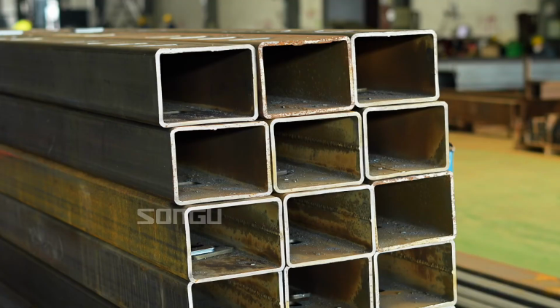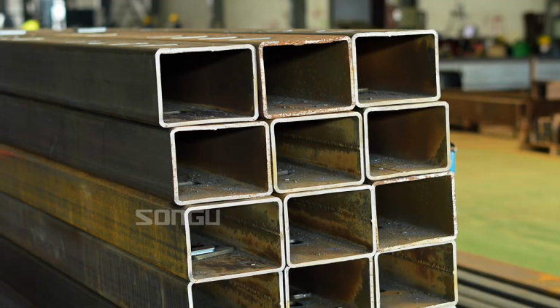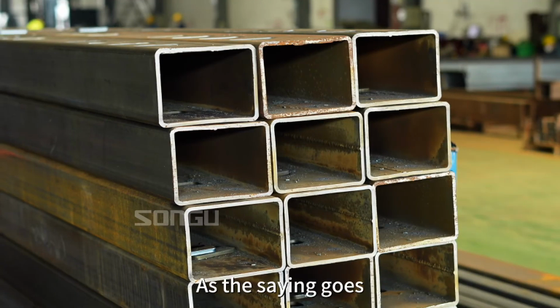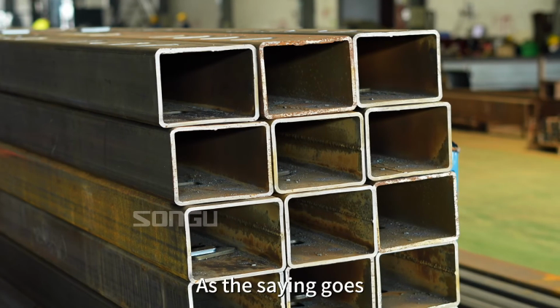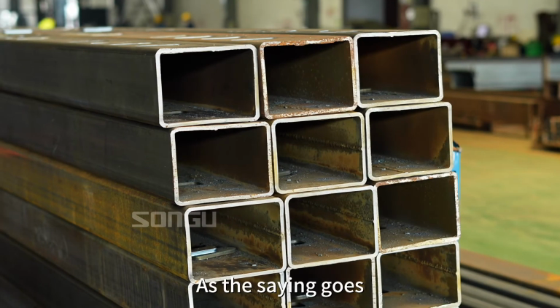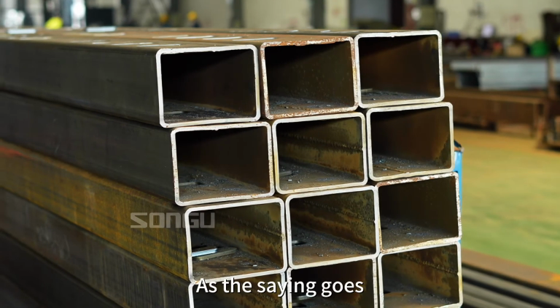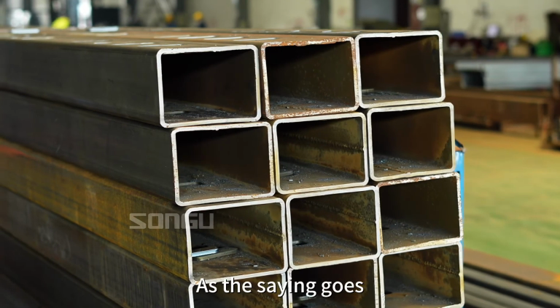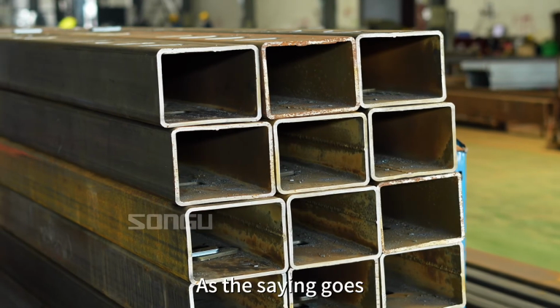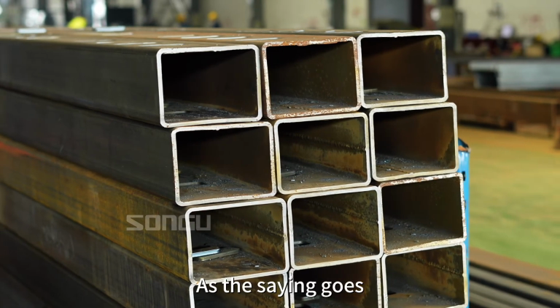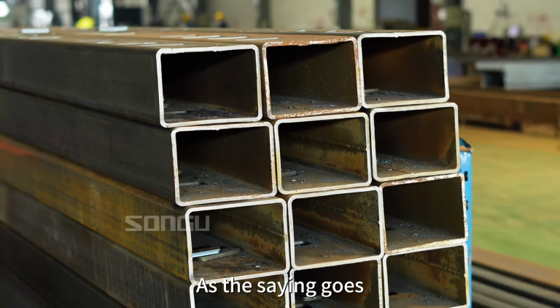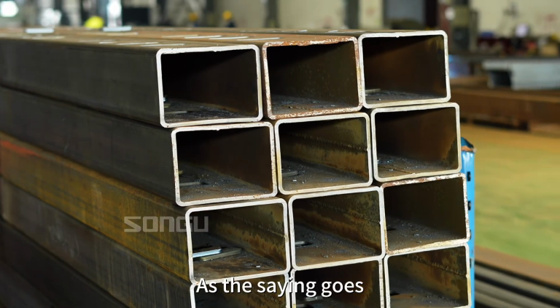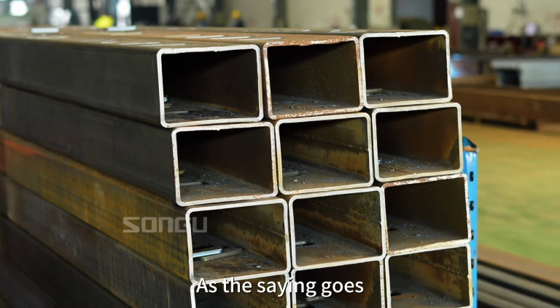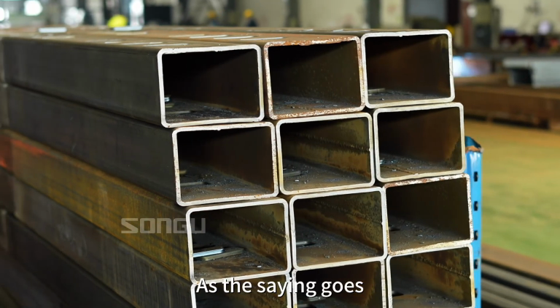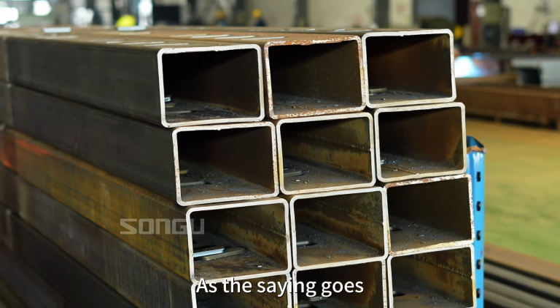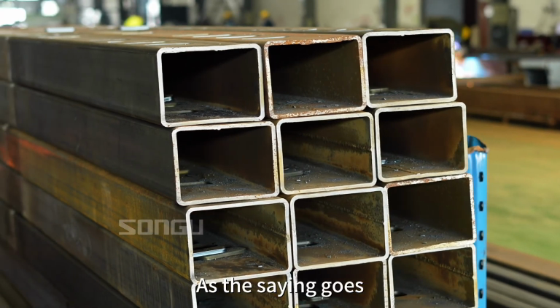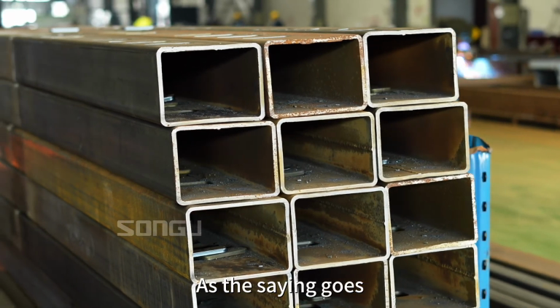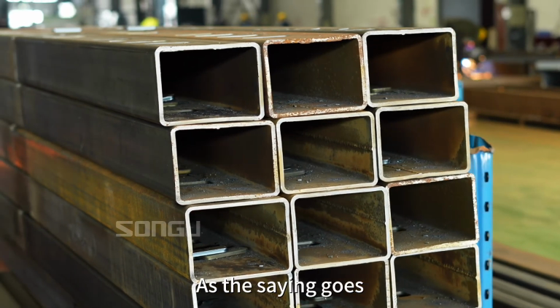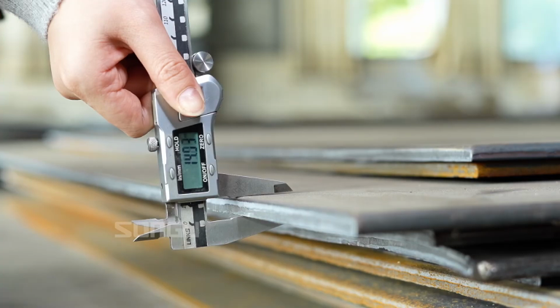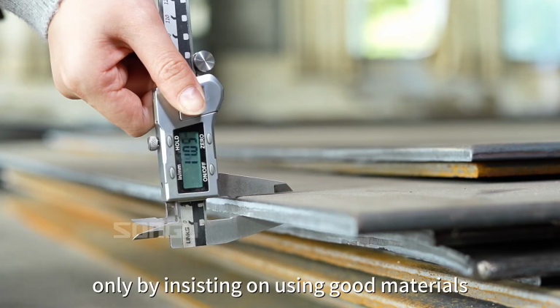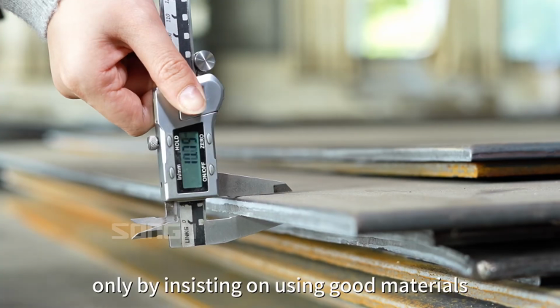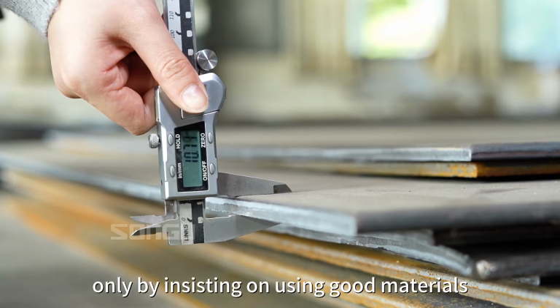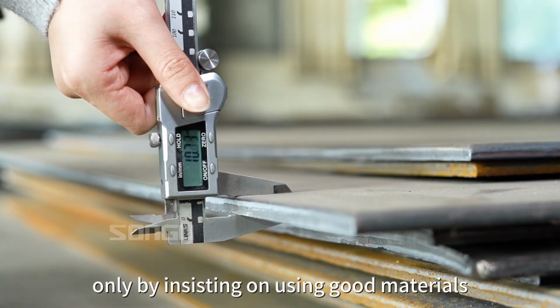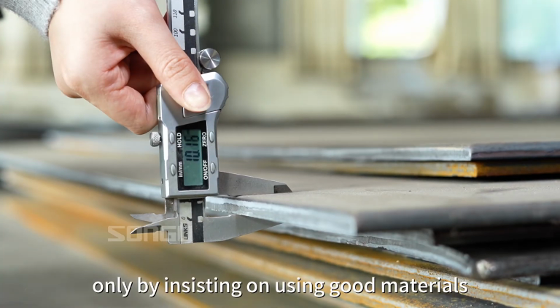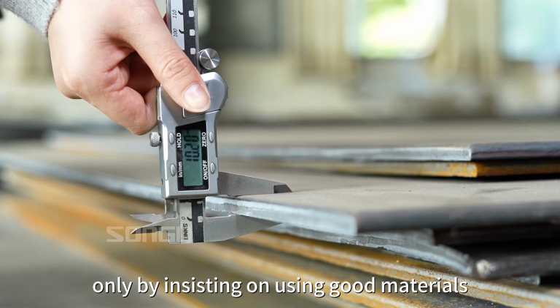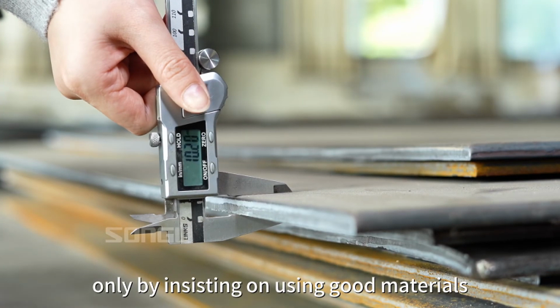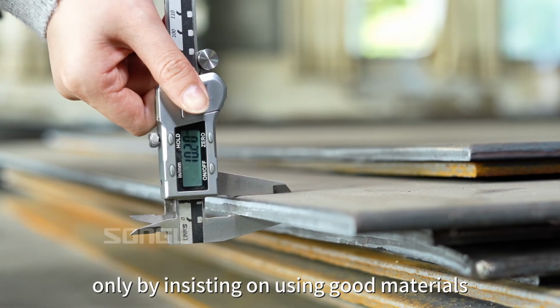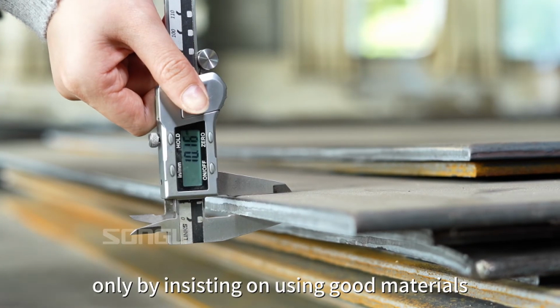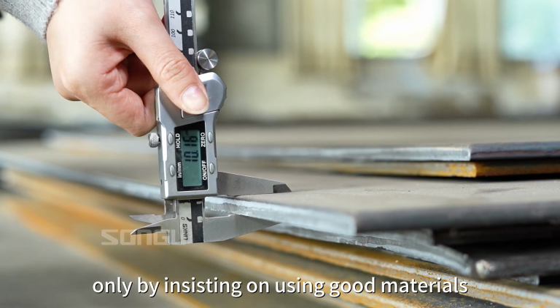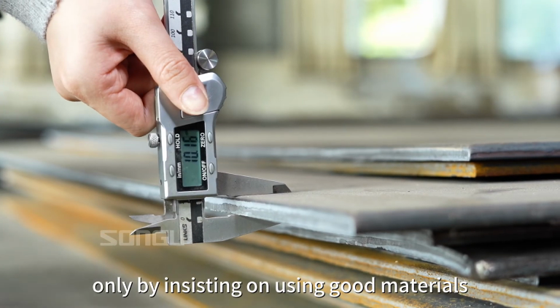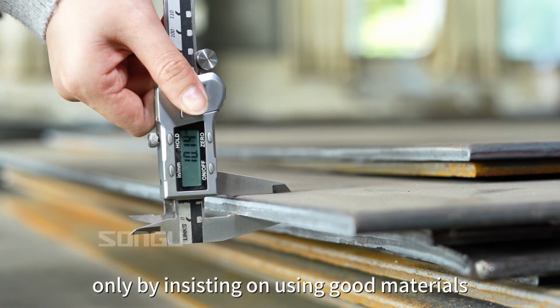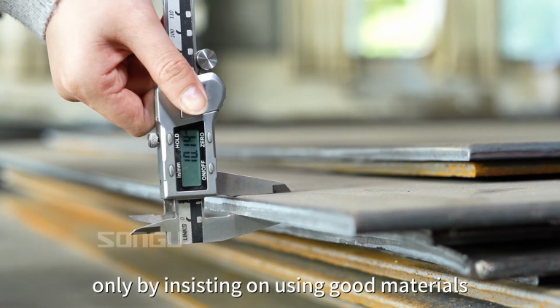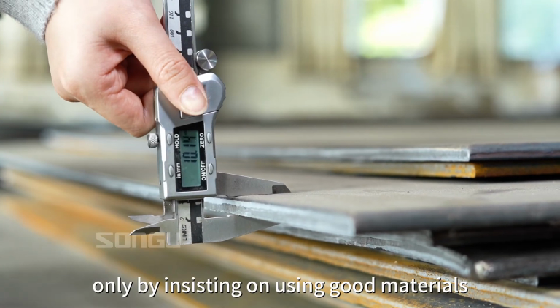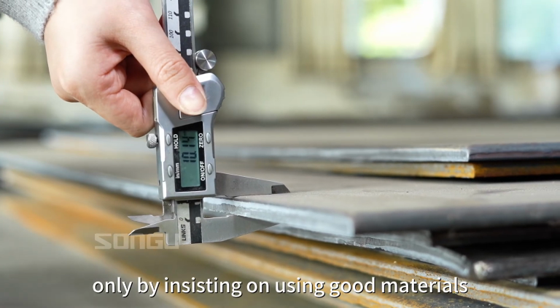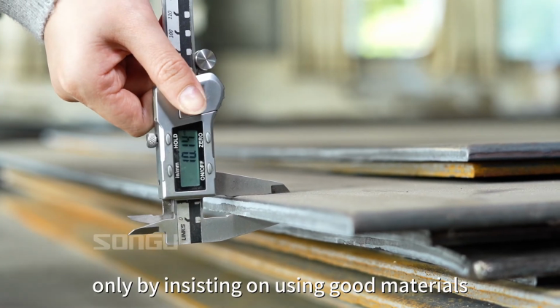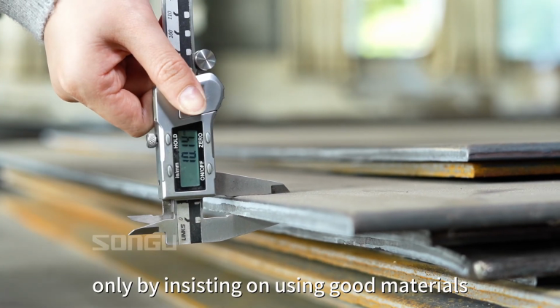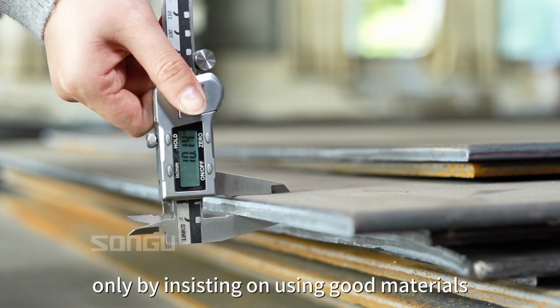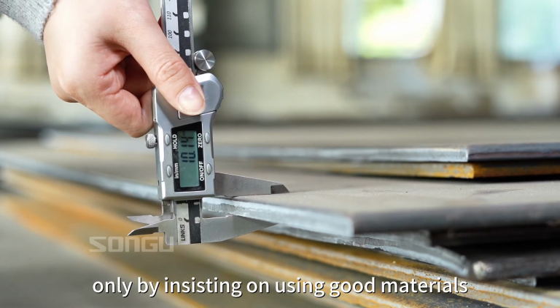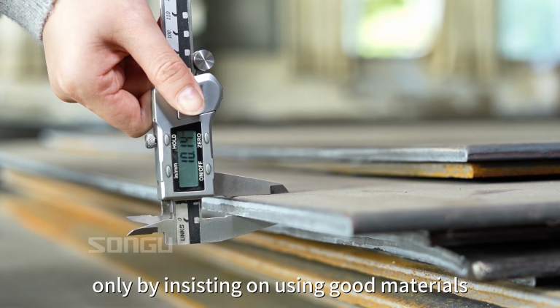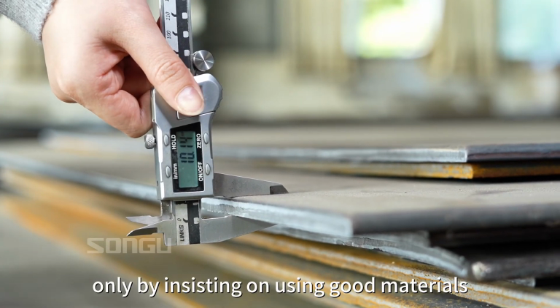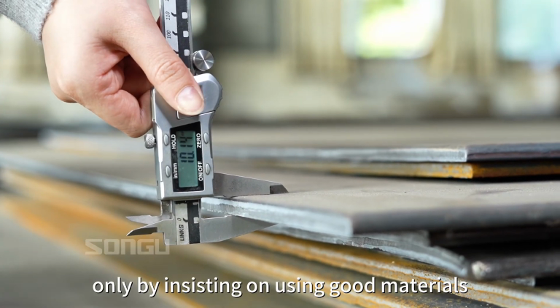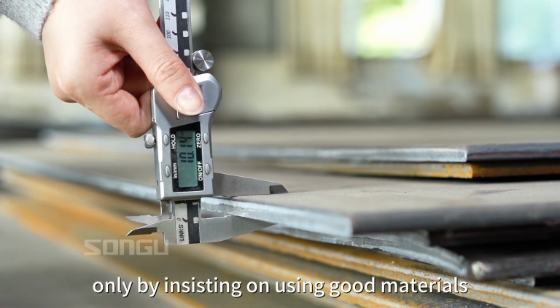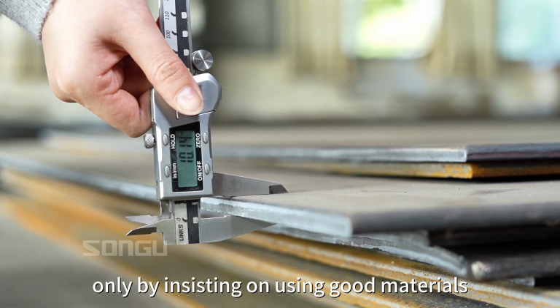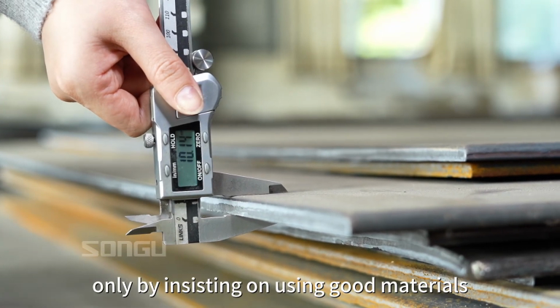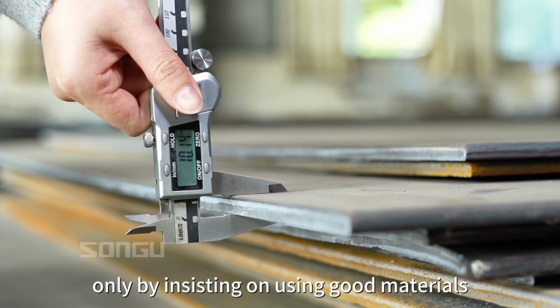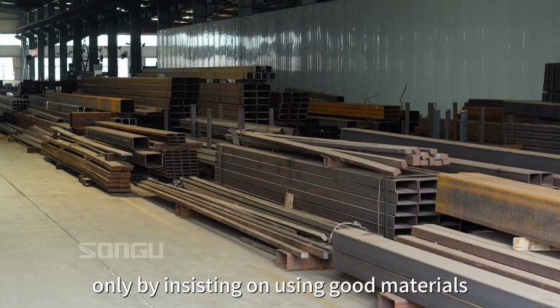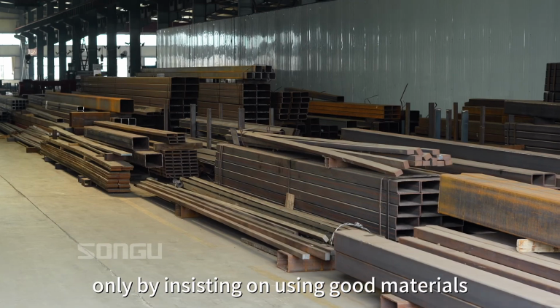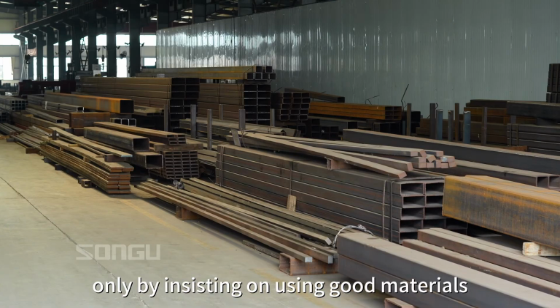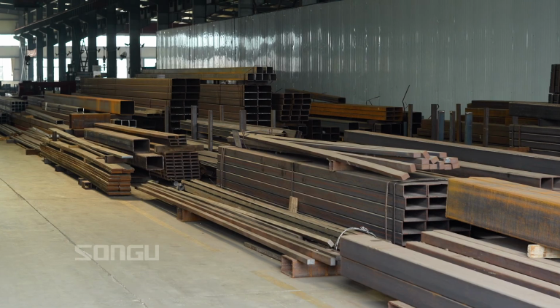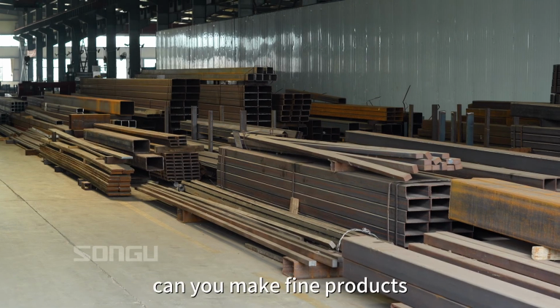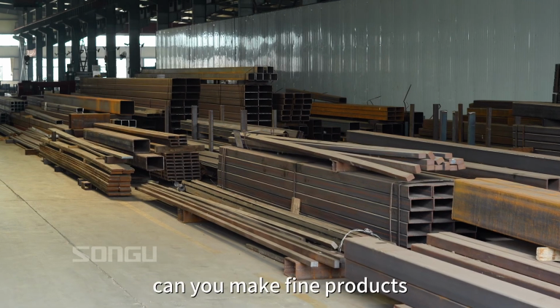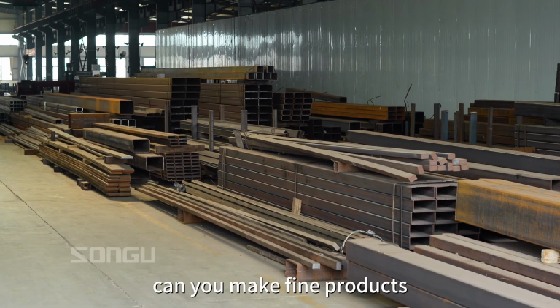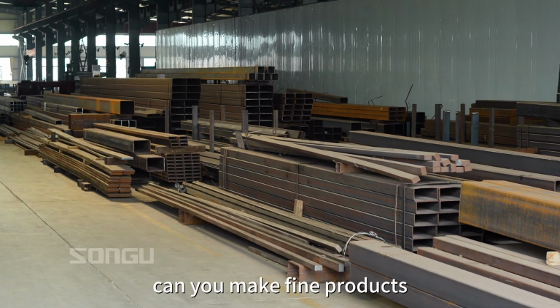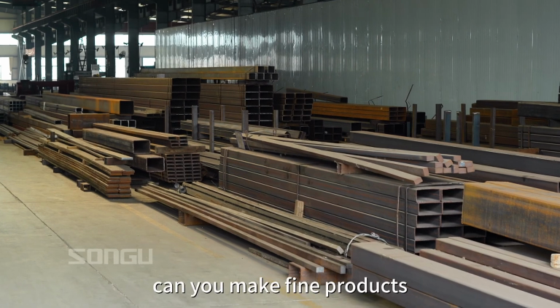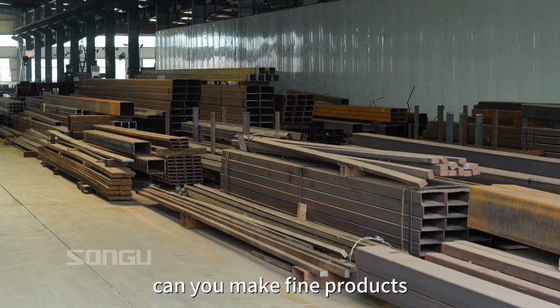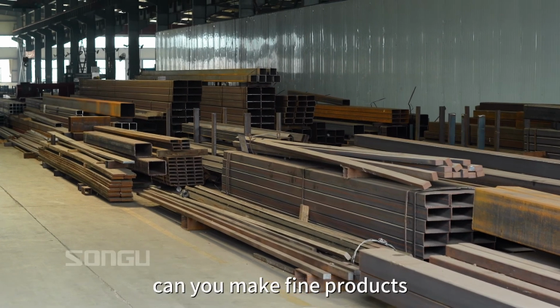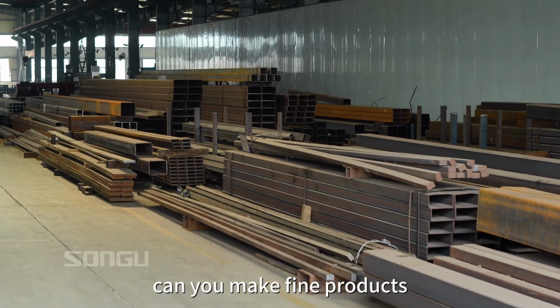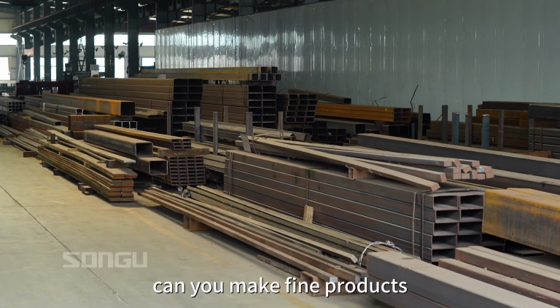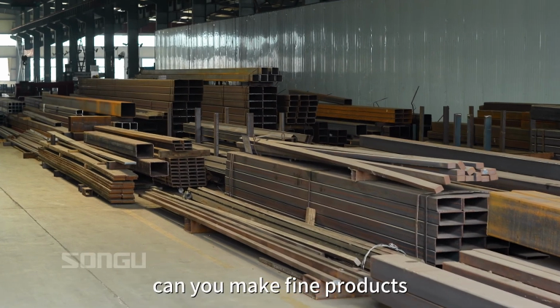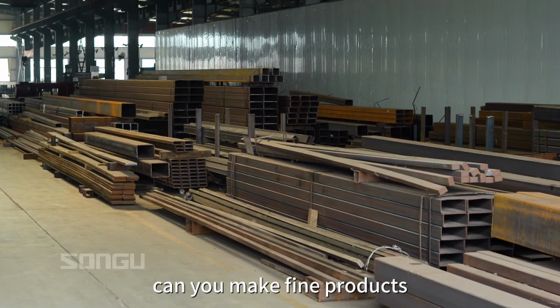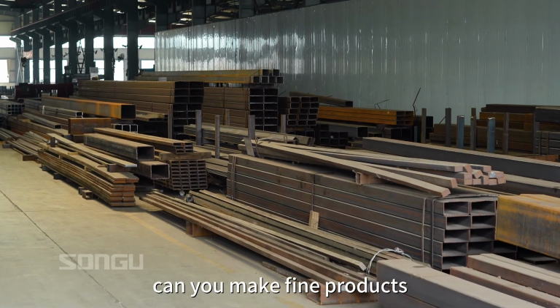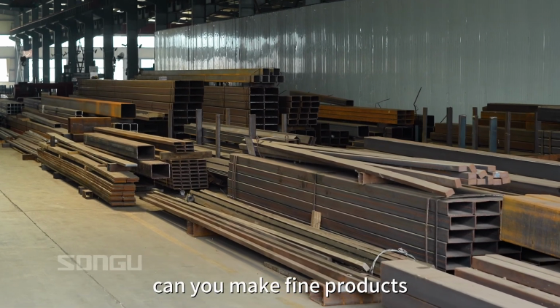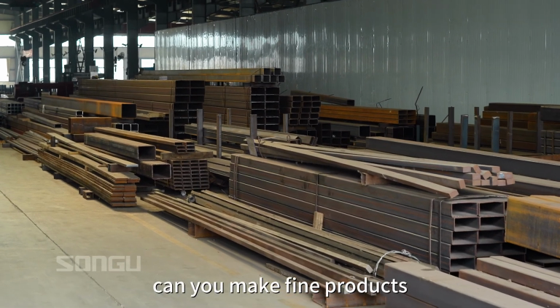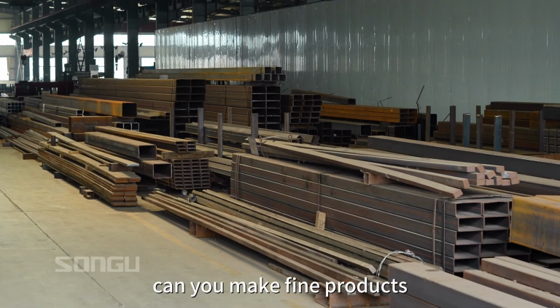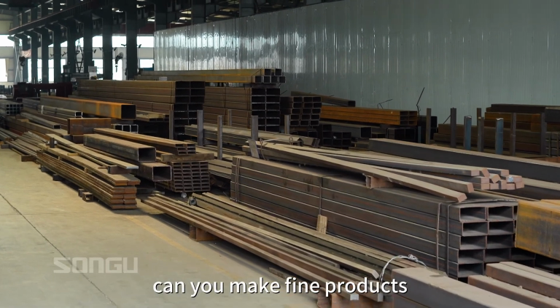As the saying goes, only by insisting on using good materials can you make fine products.